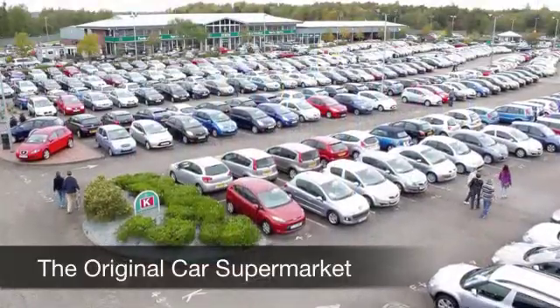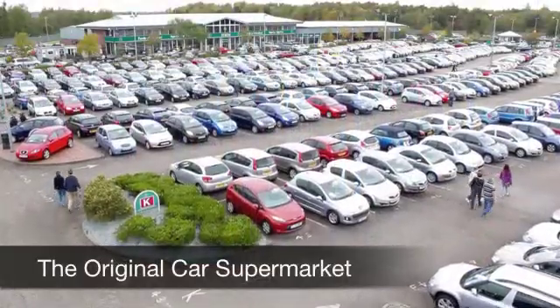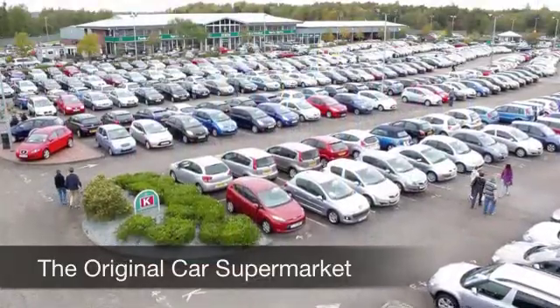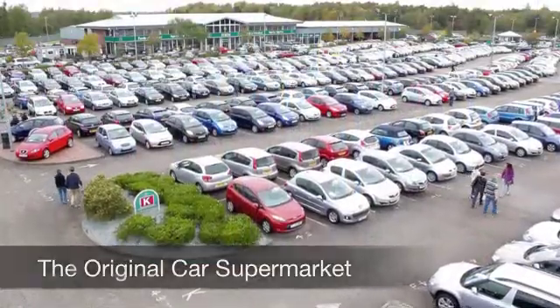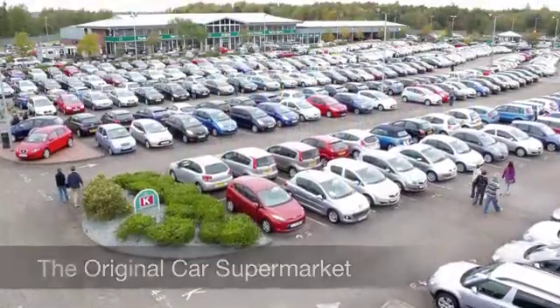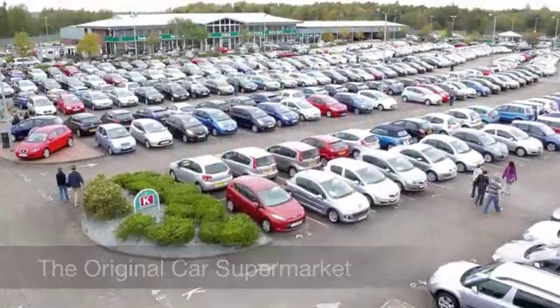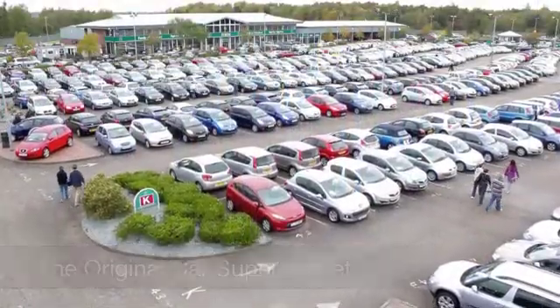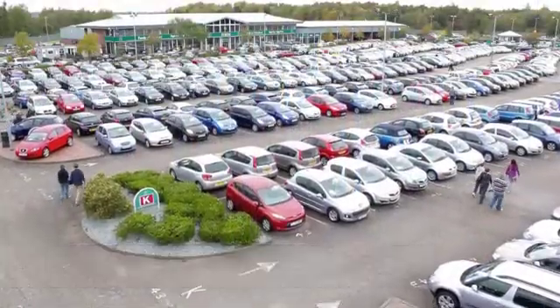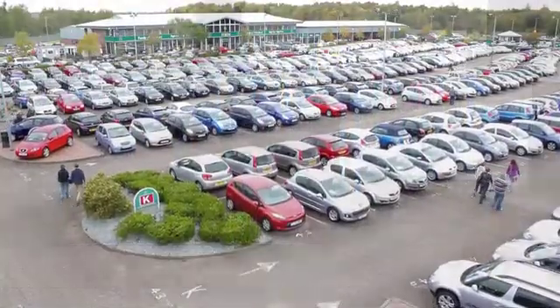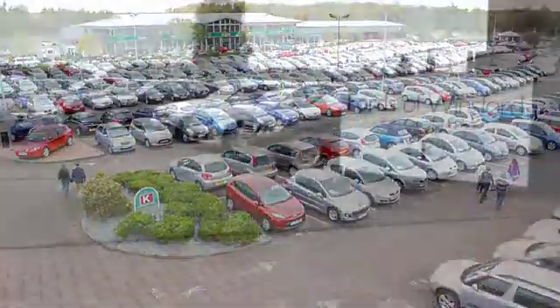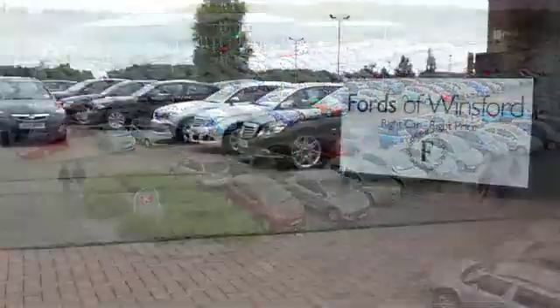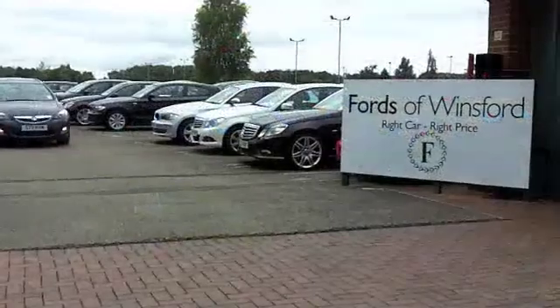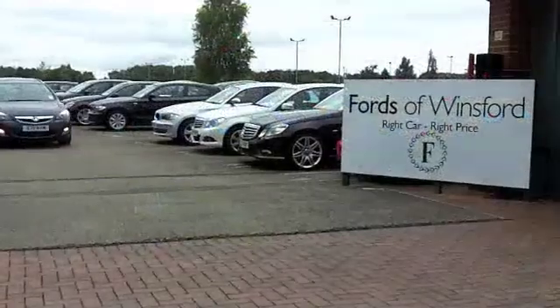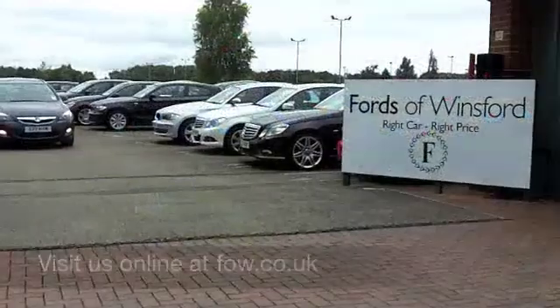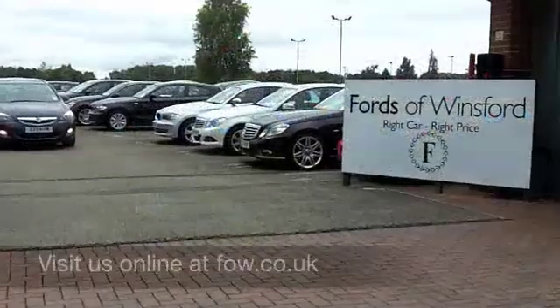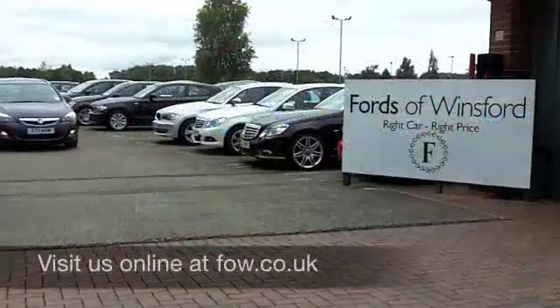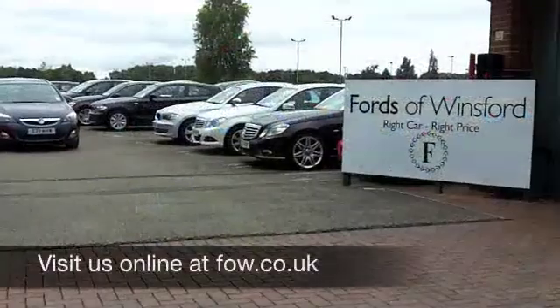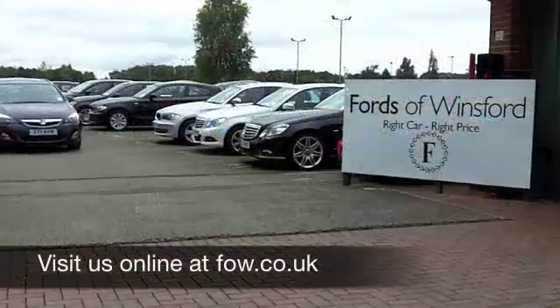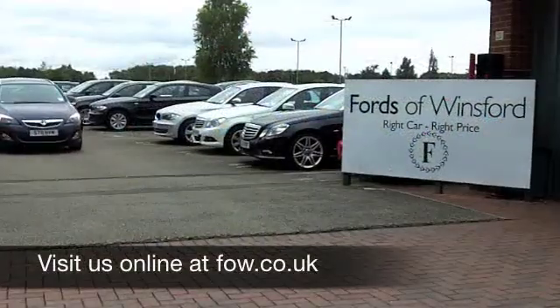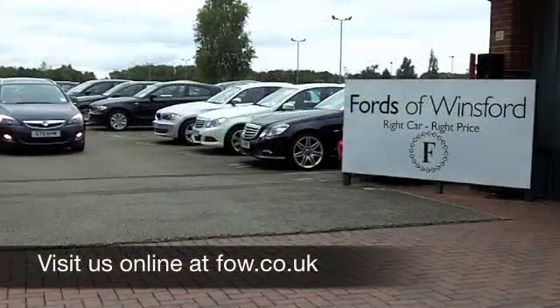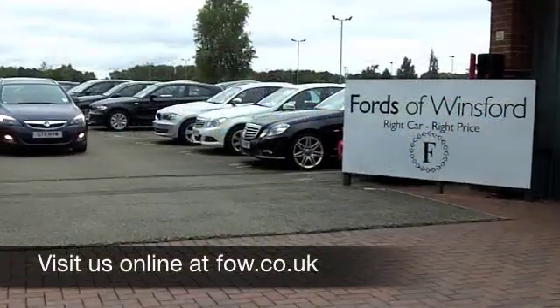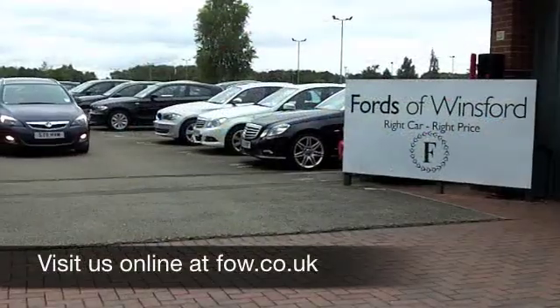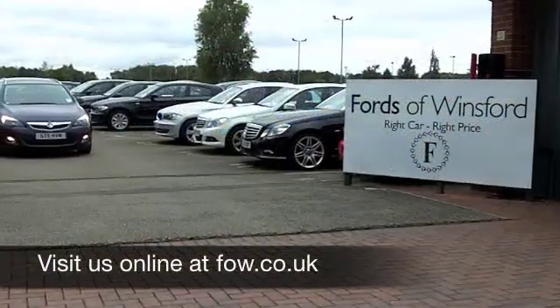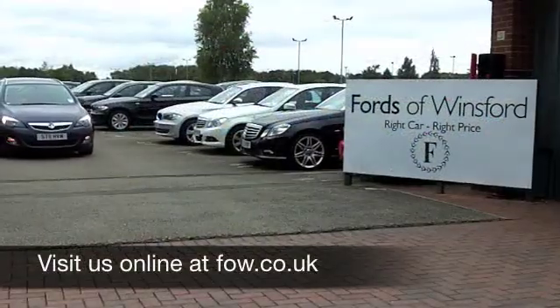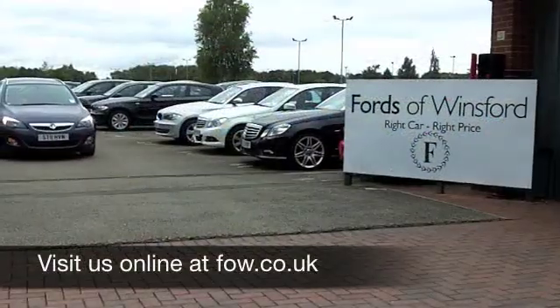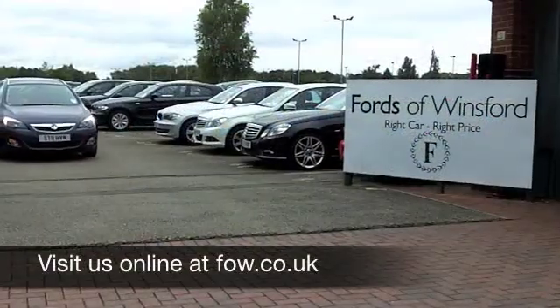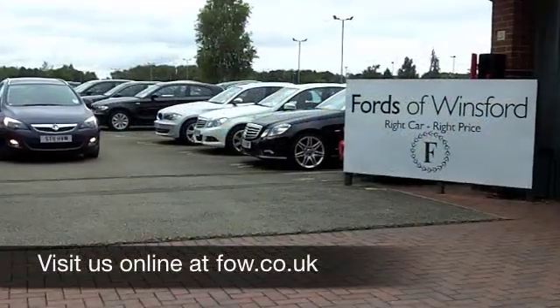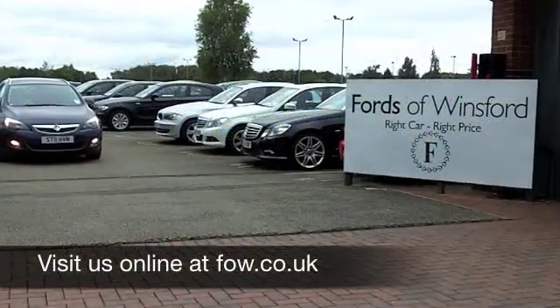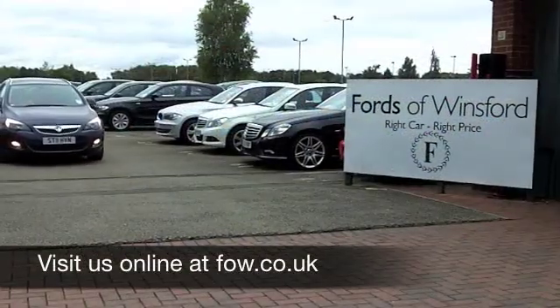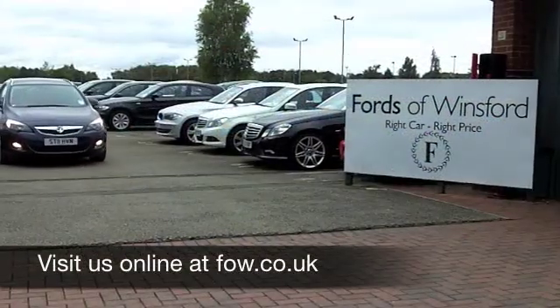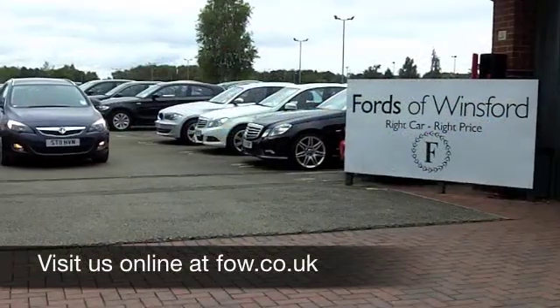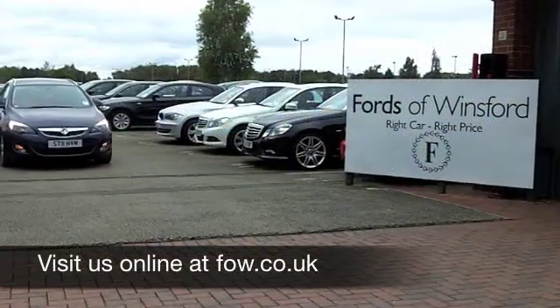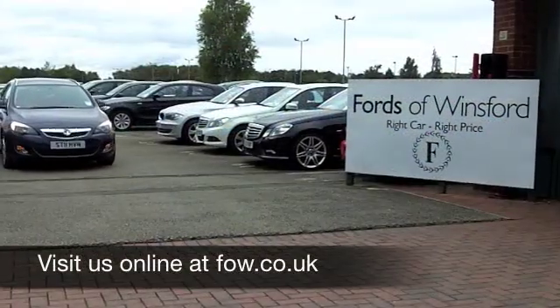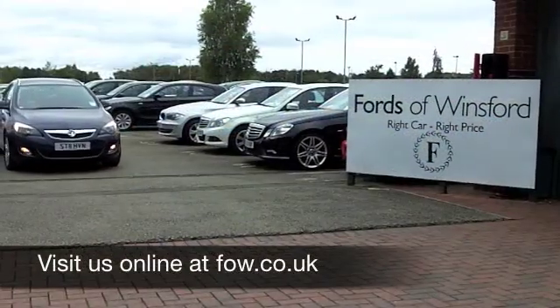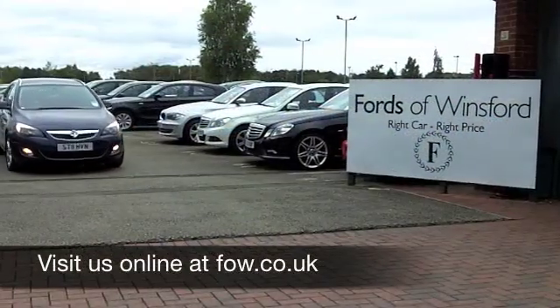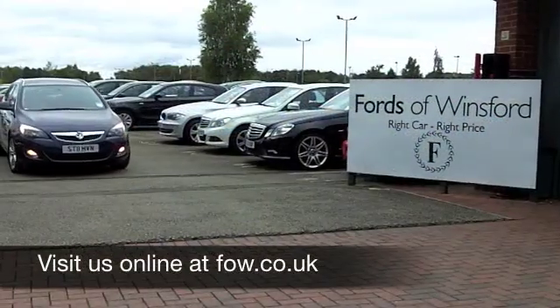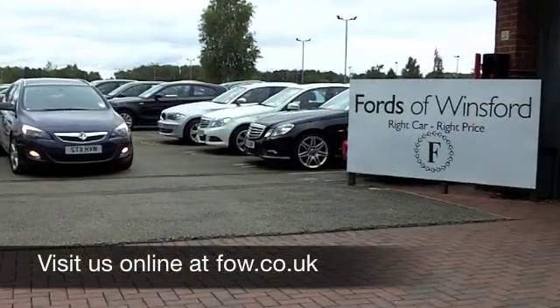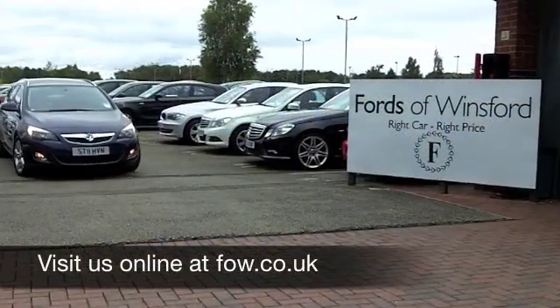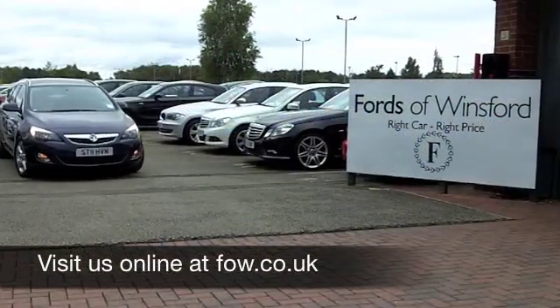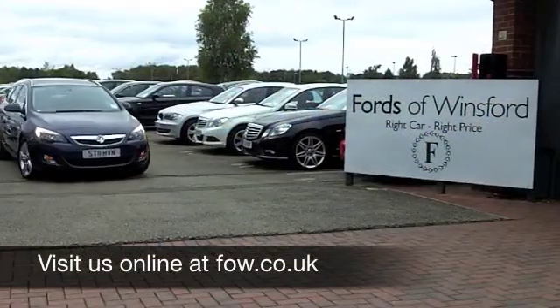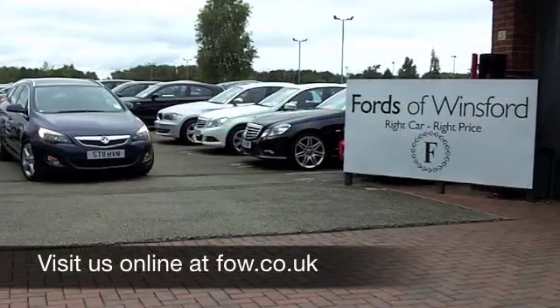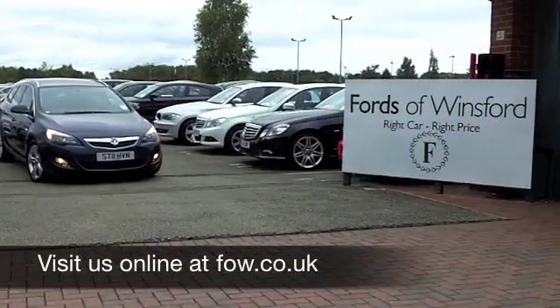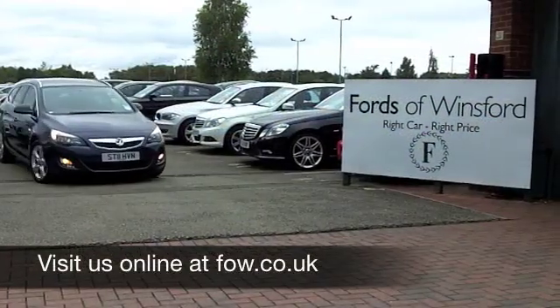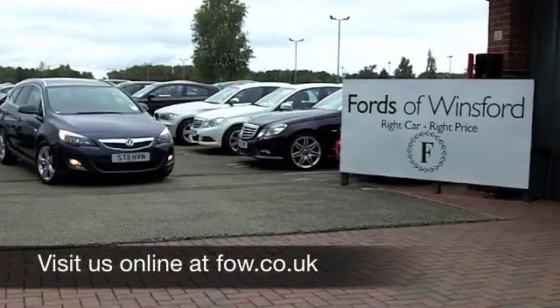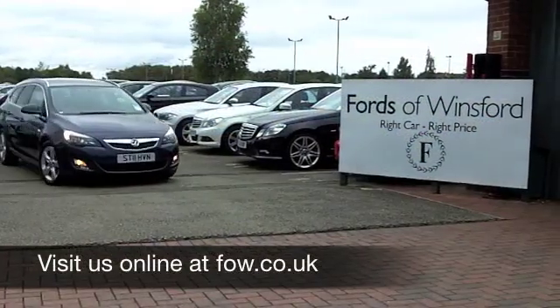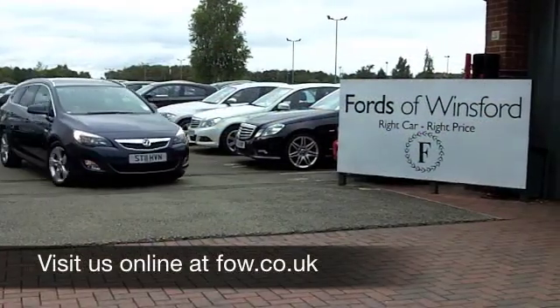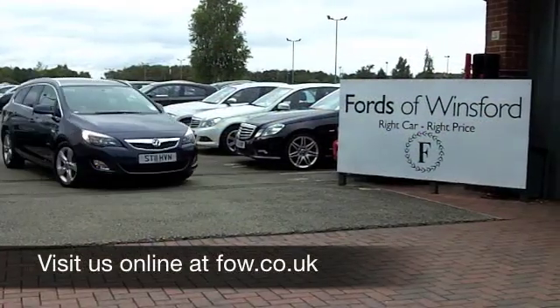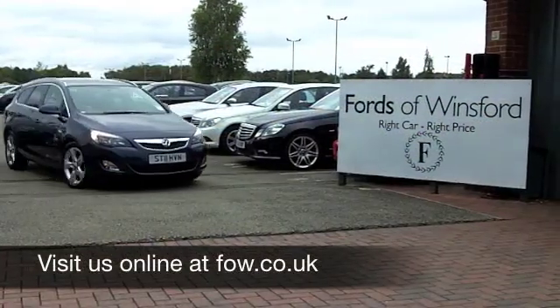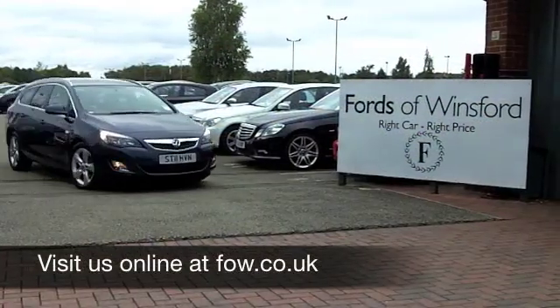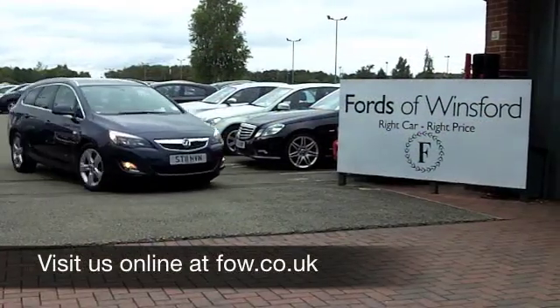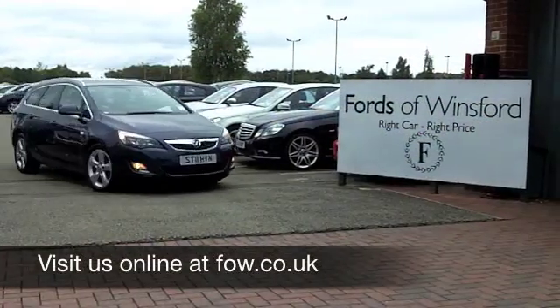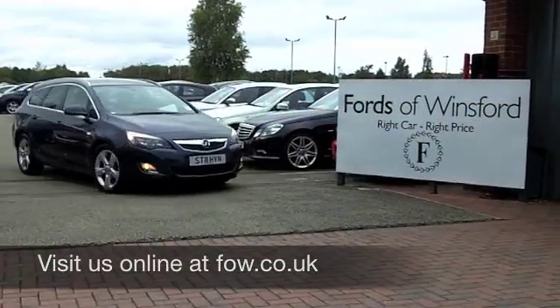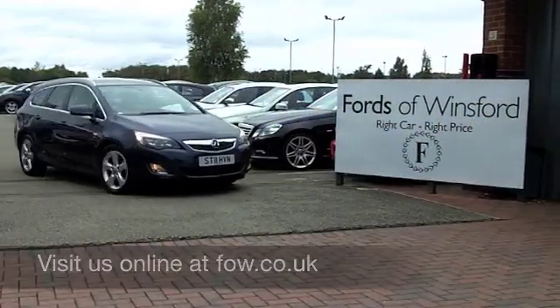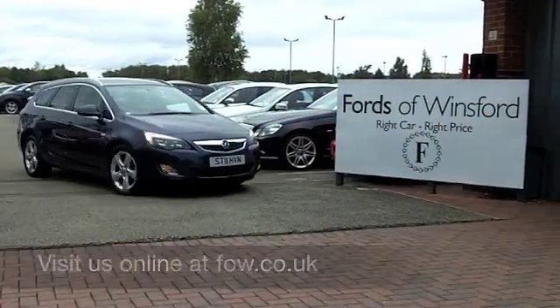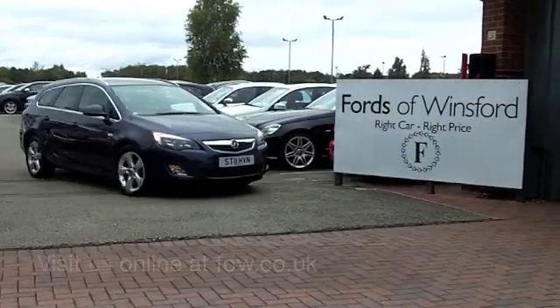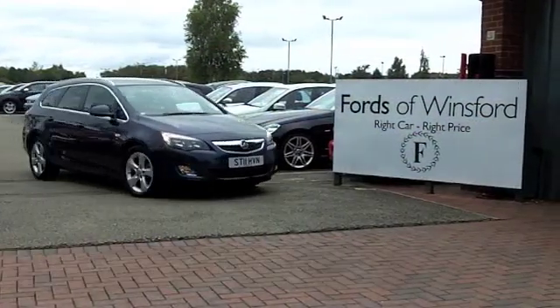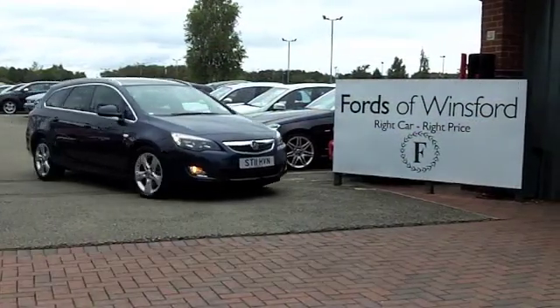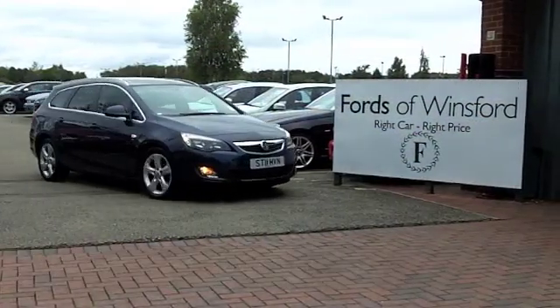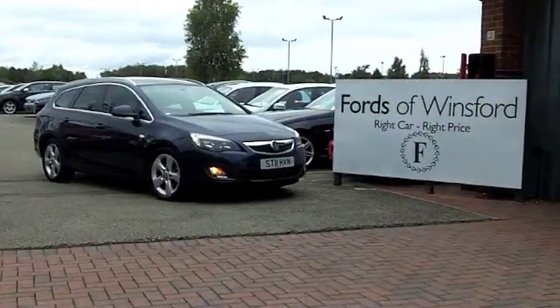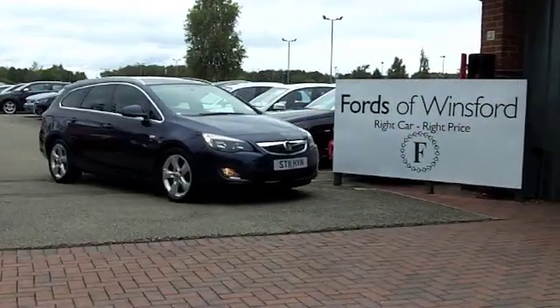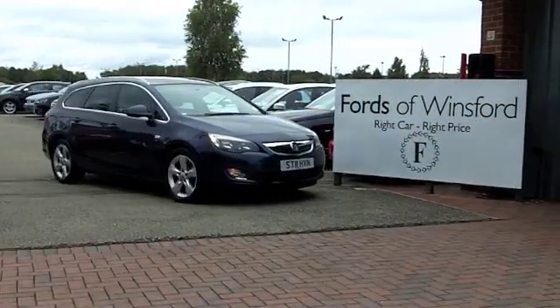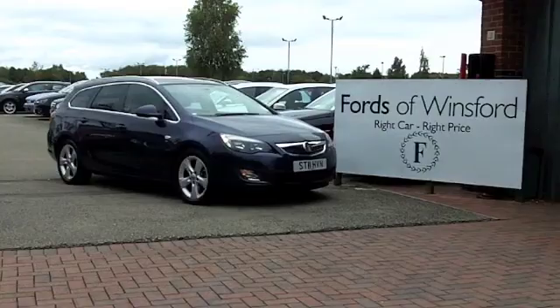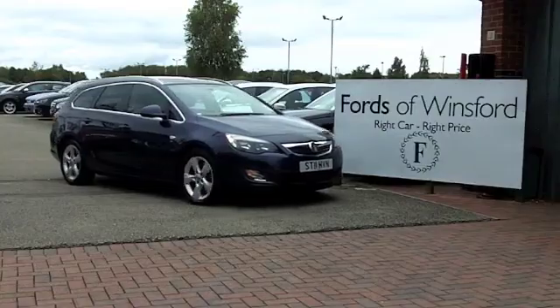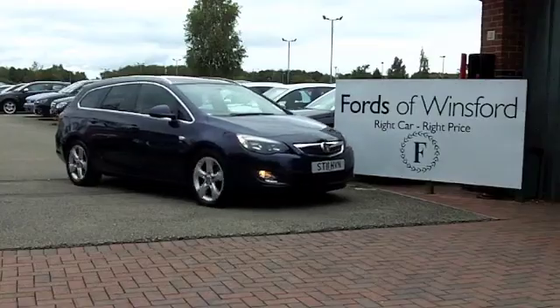Why not ring and reserve? Come and discover this great car for yourself at Fords of Winsford.